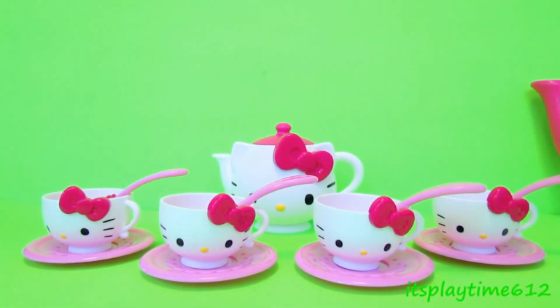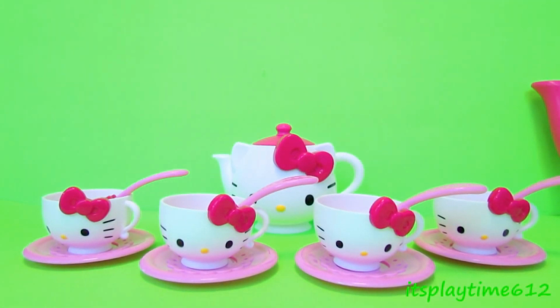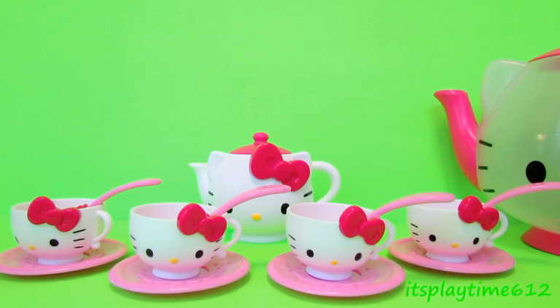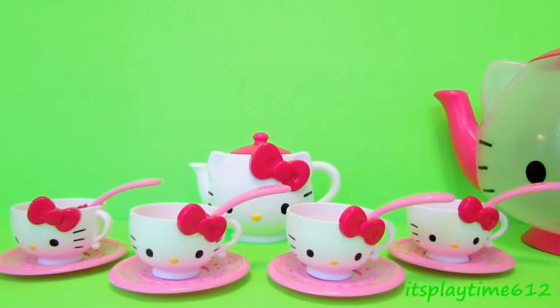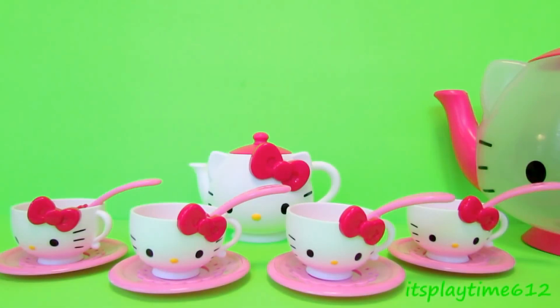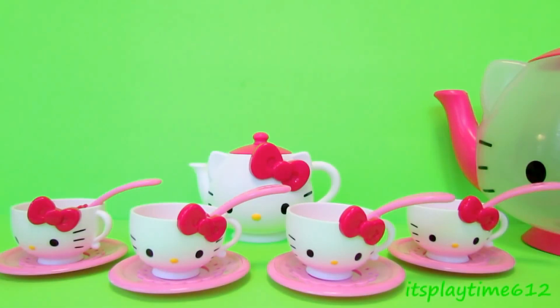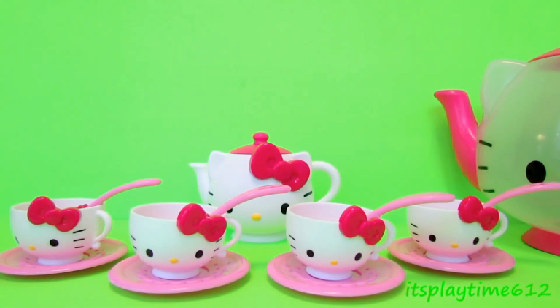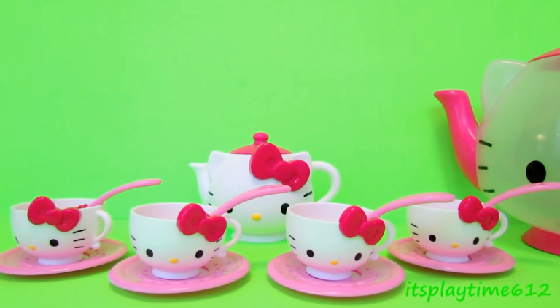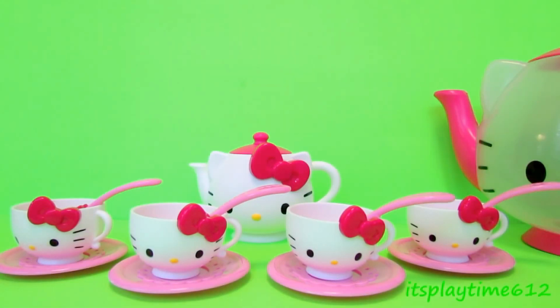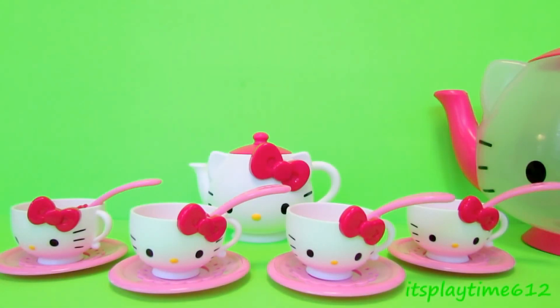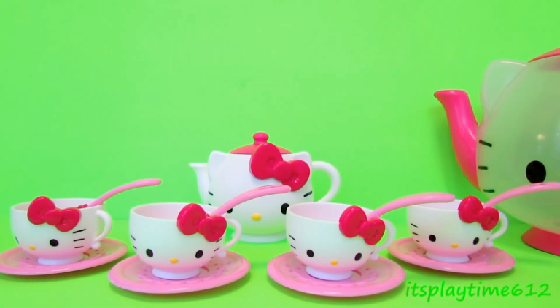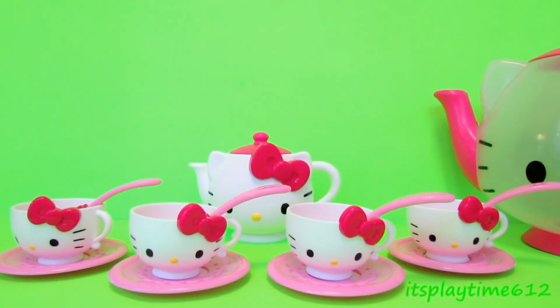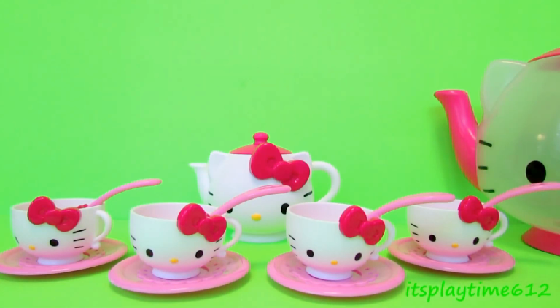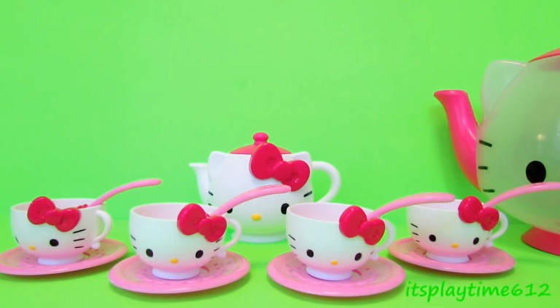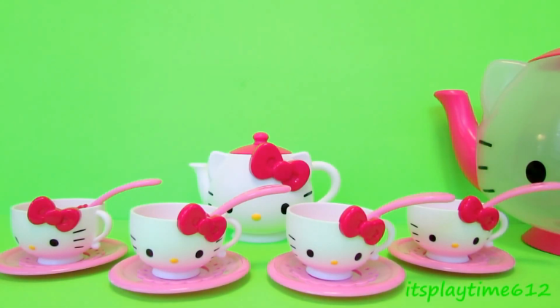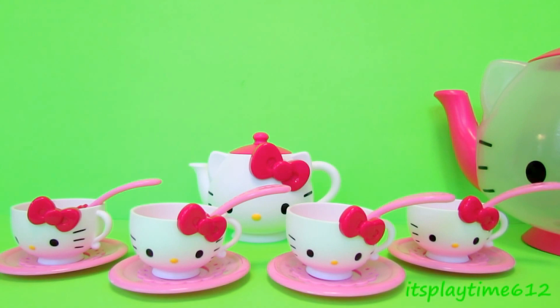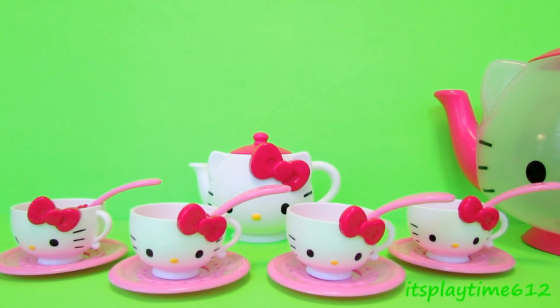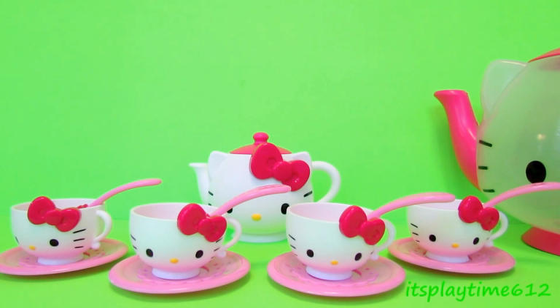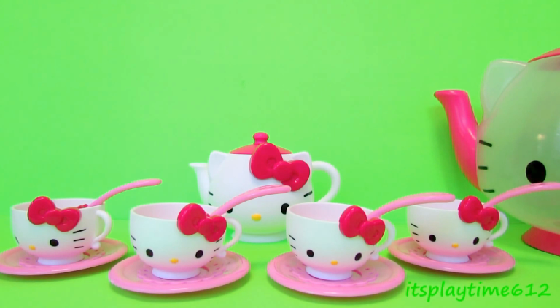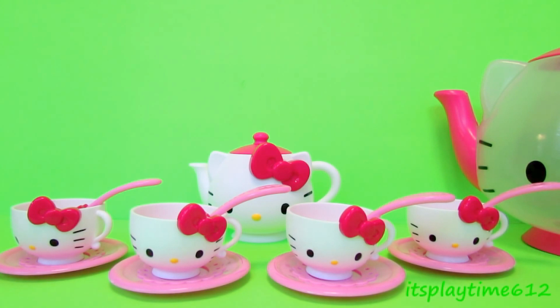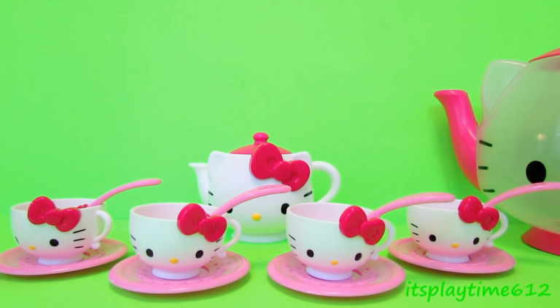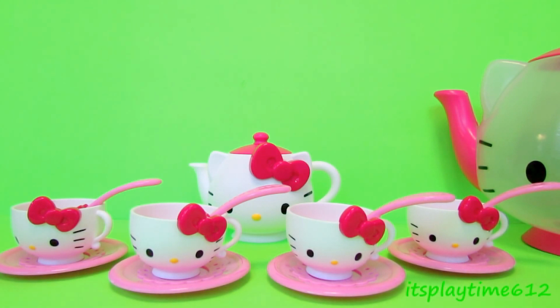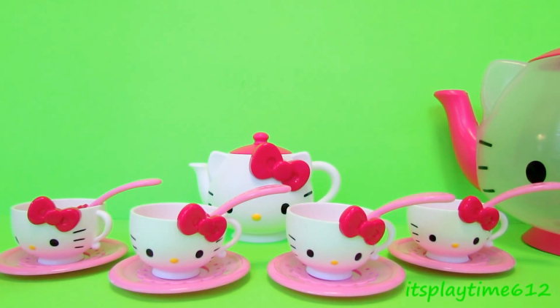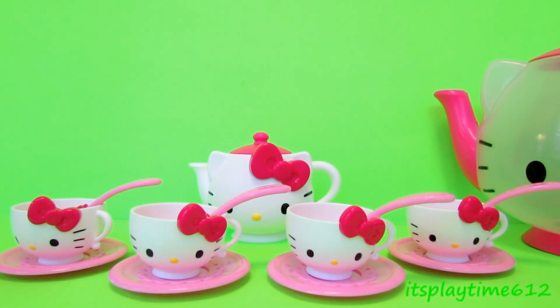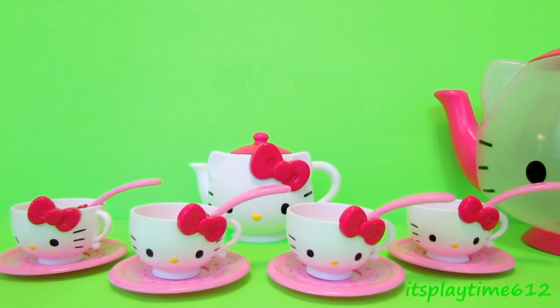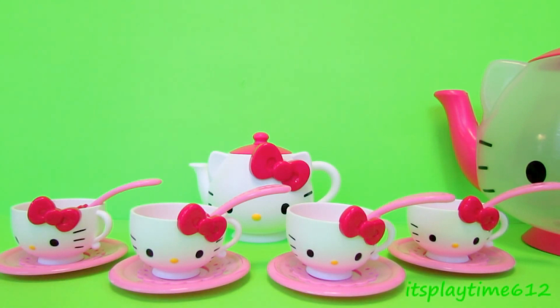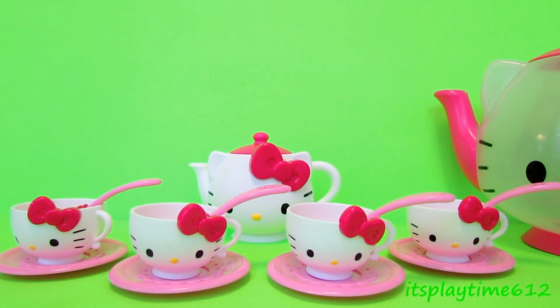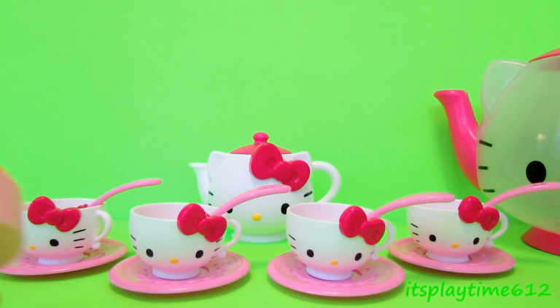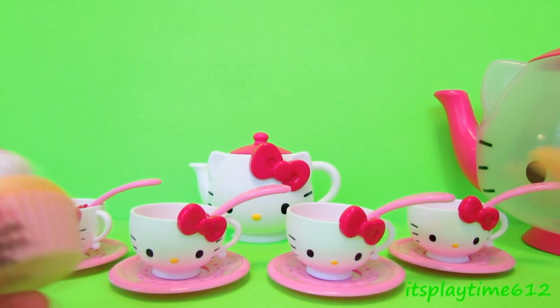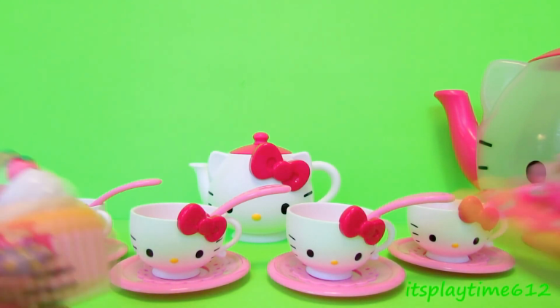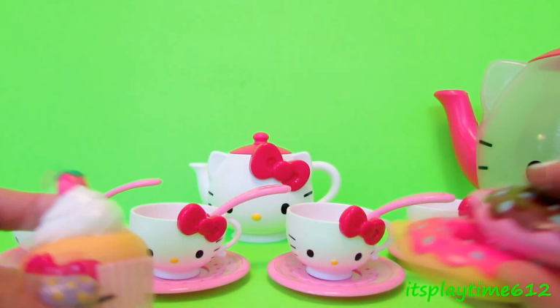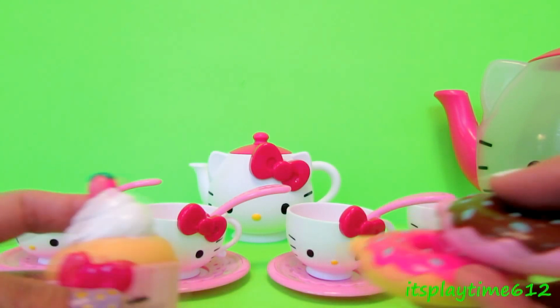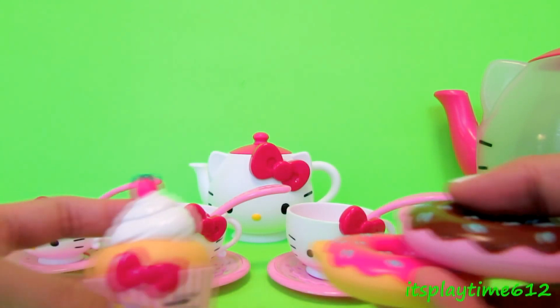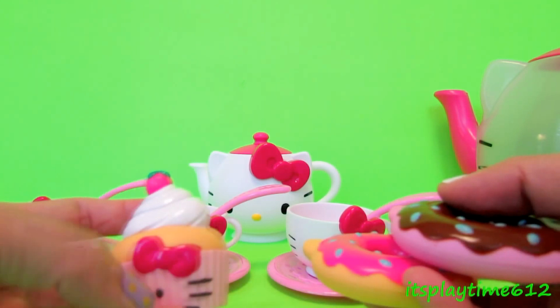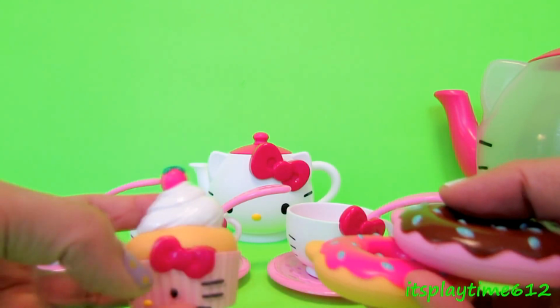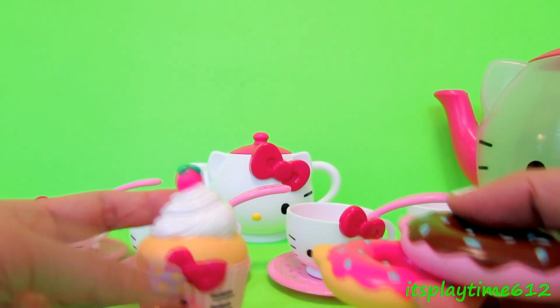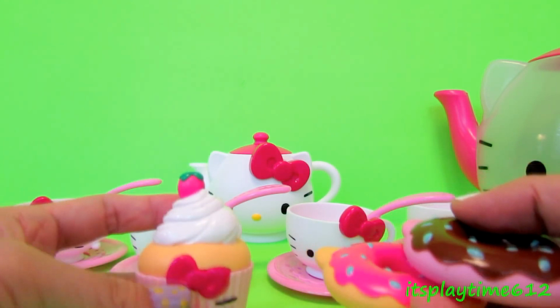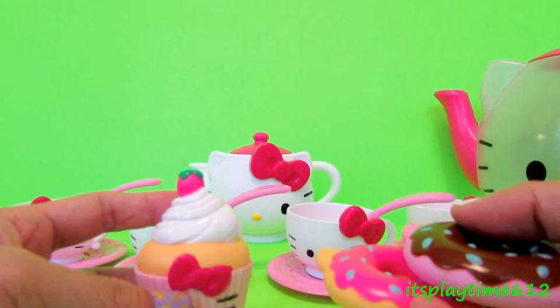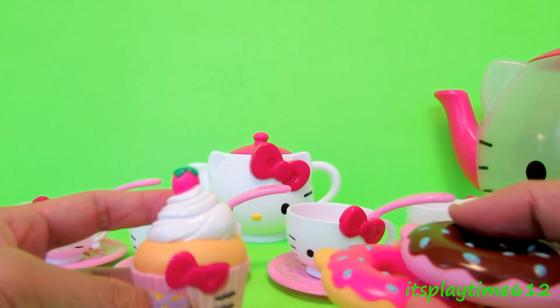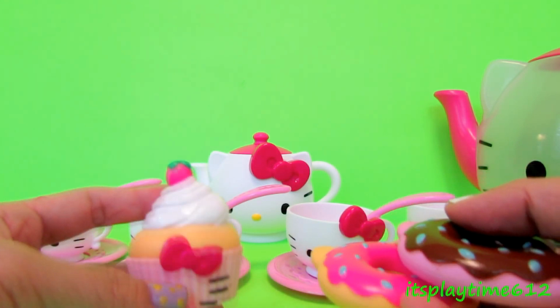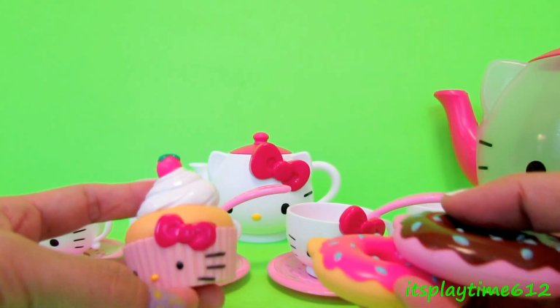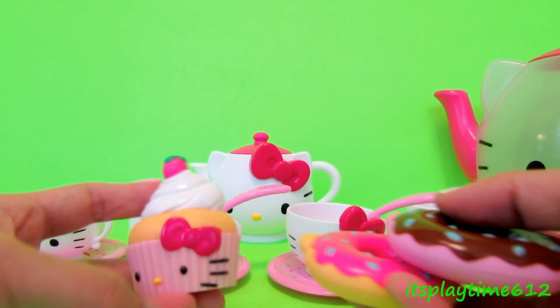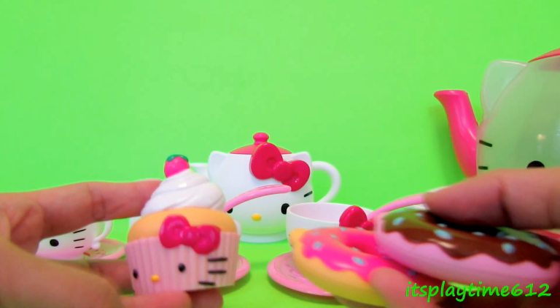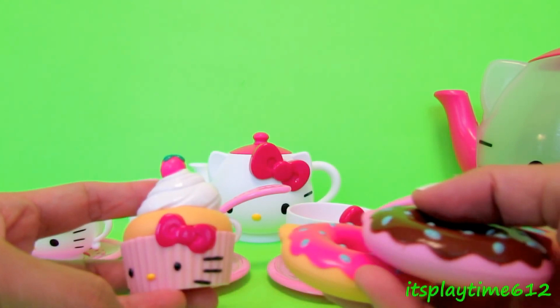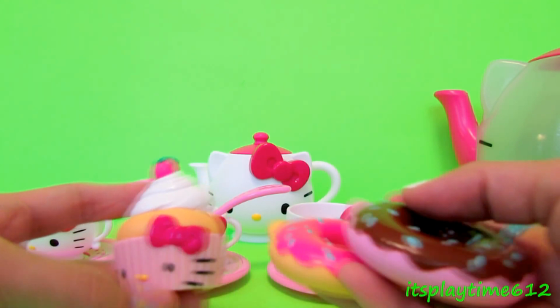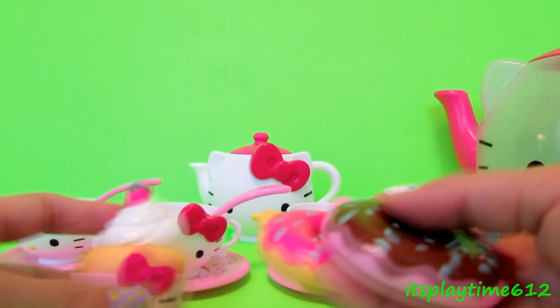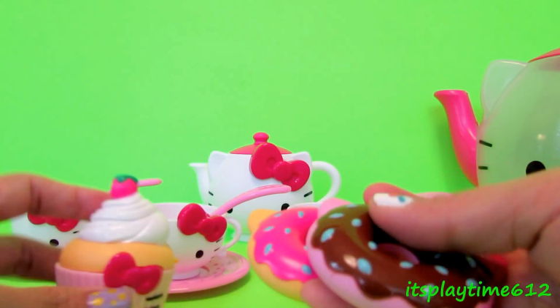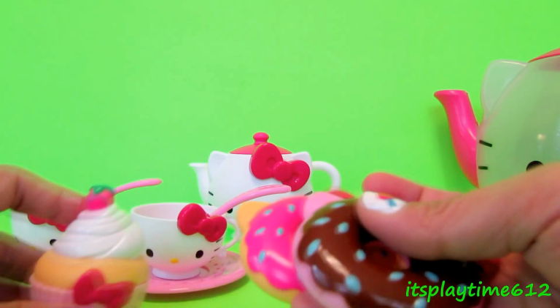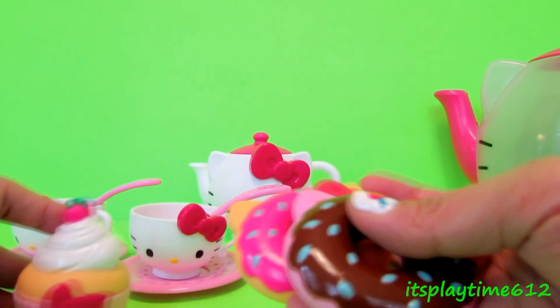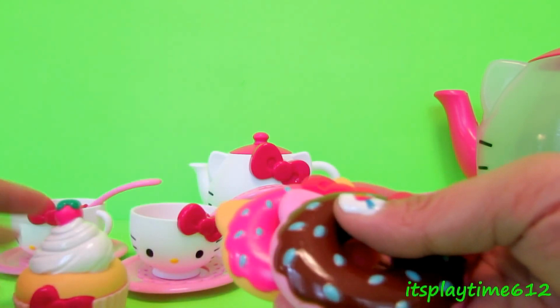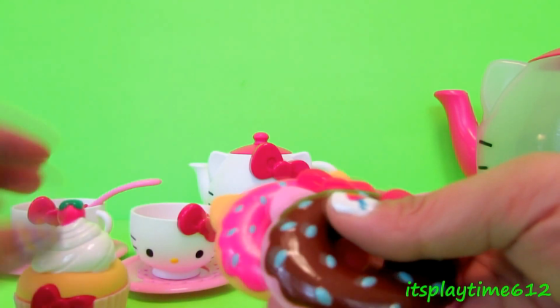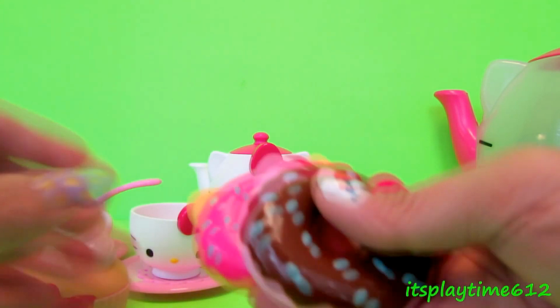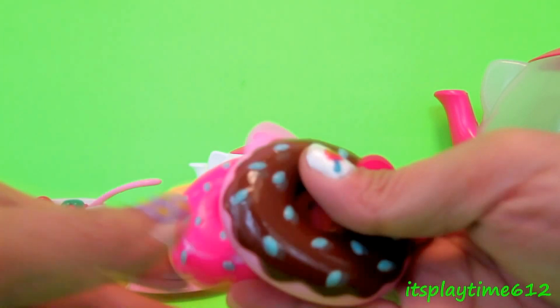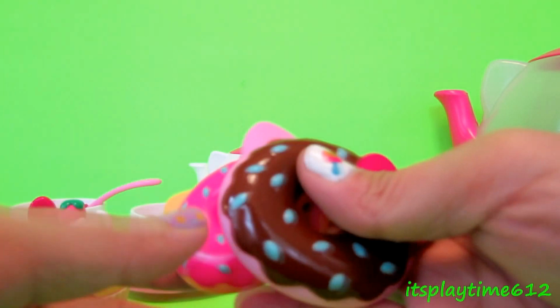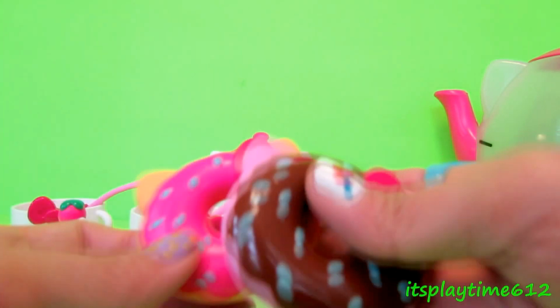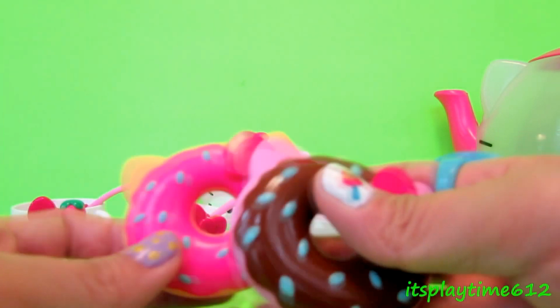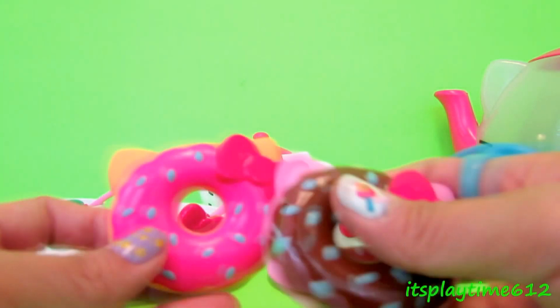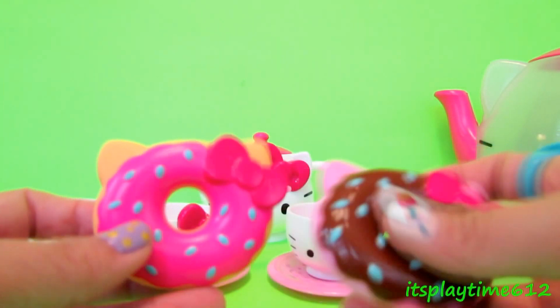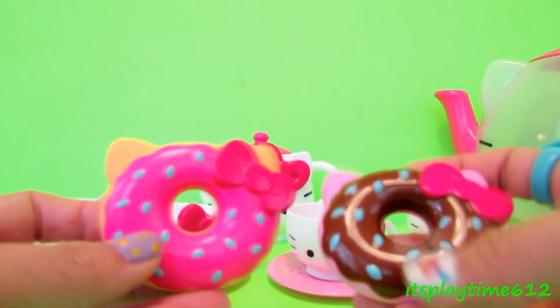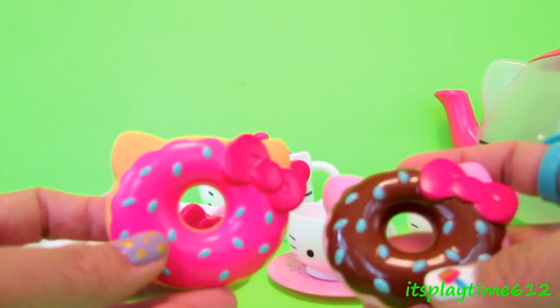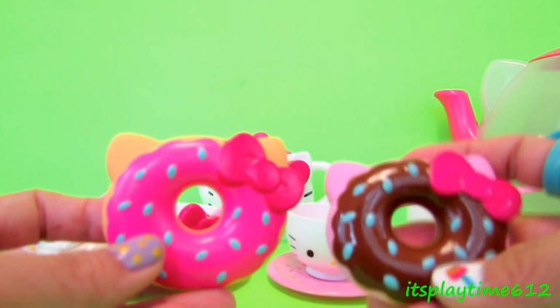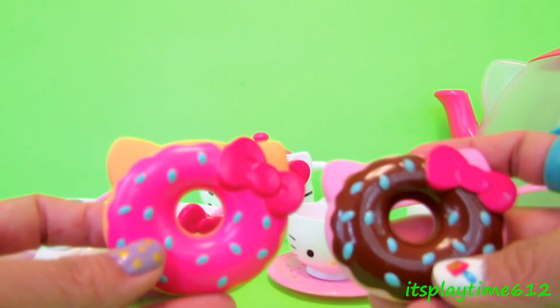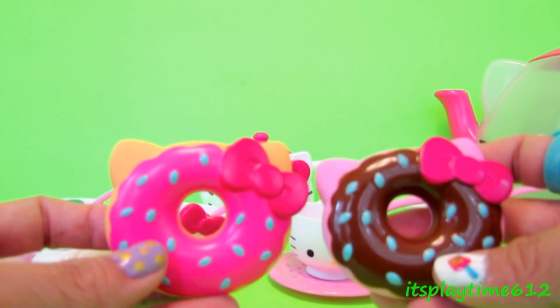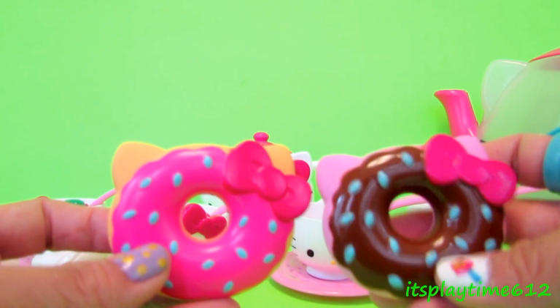To start with our tea party, we need a cupcake and some donuts.